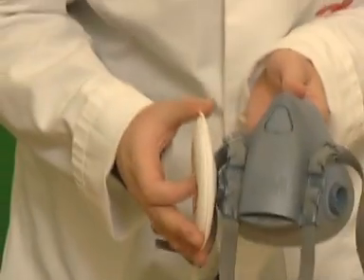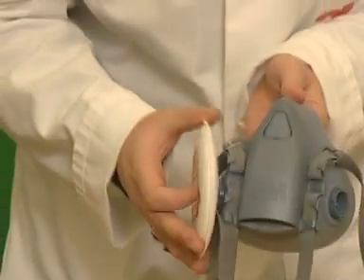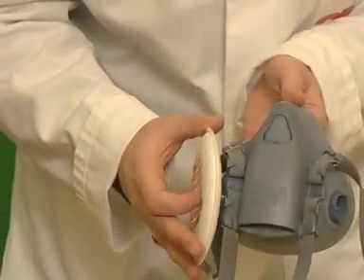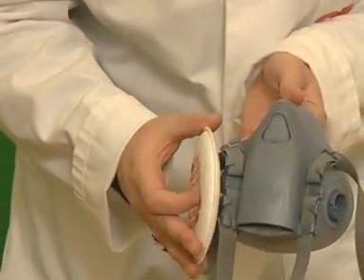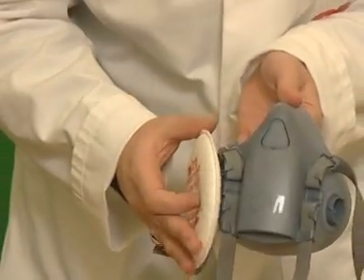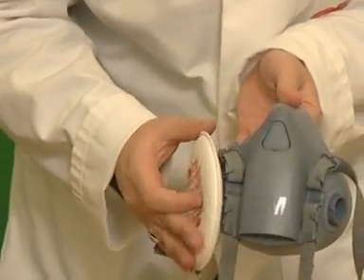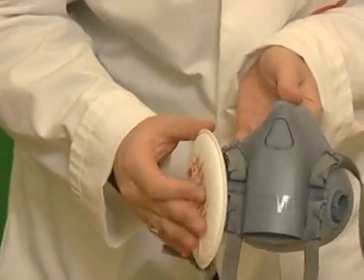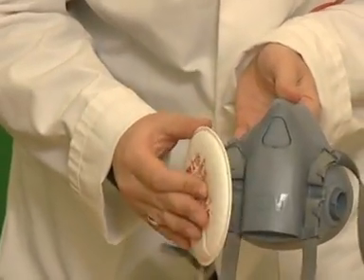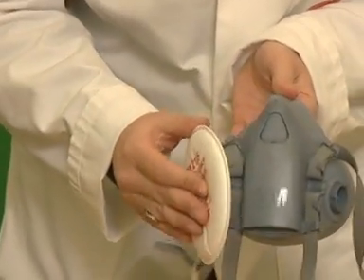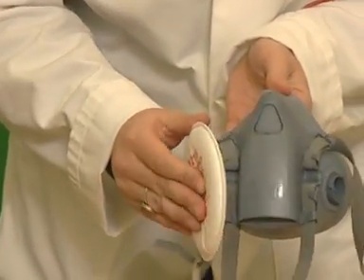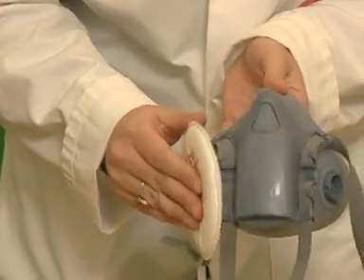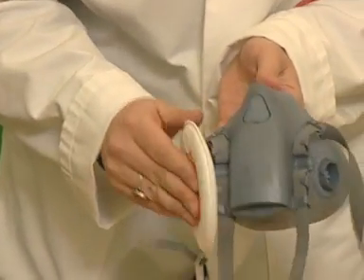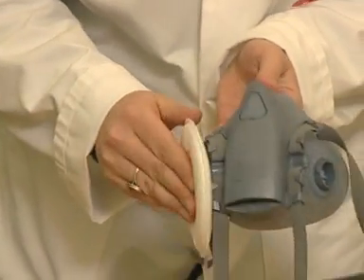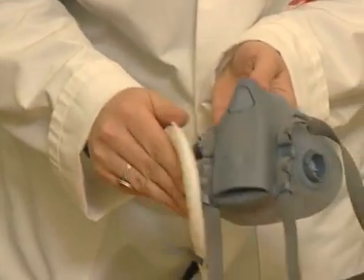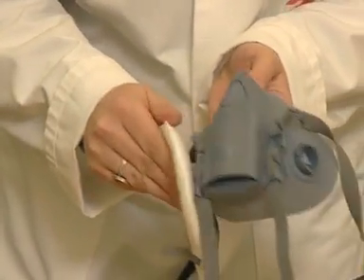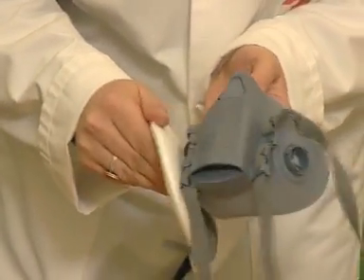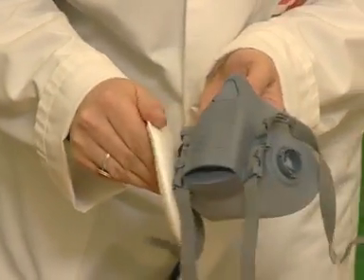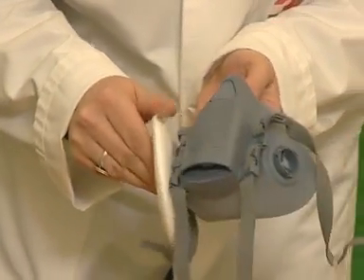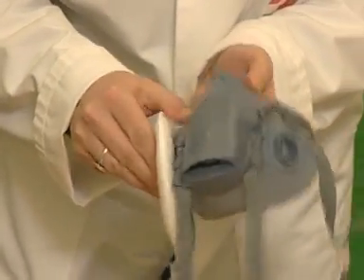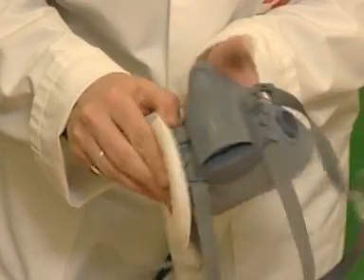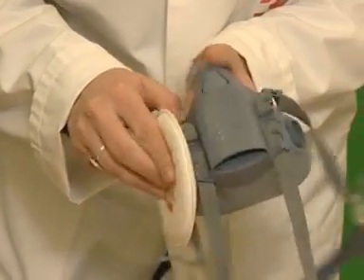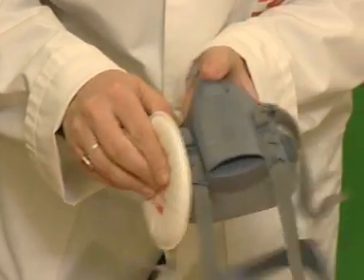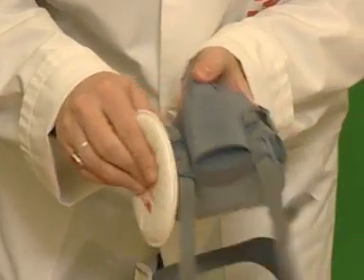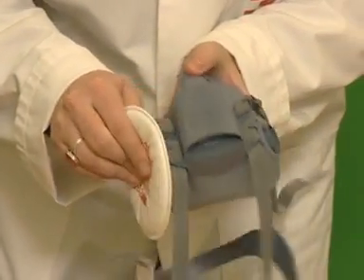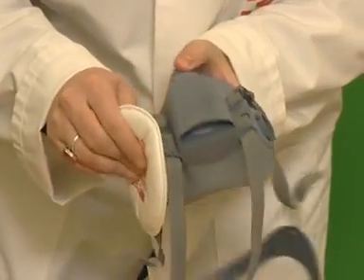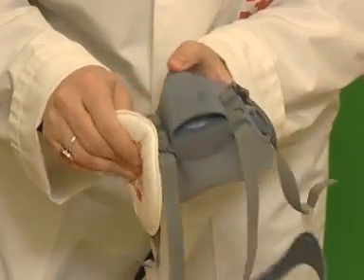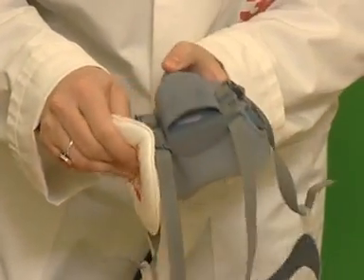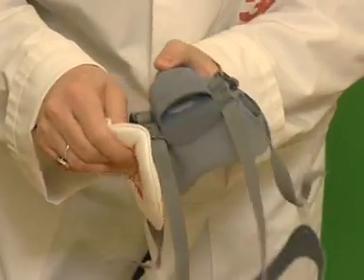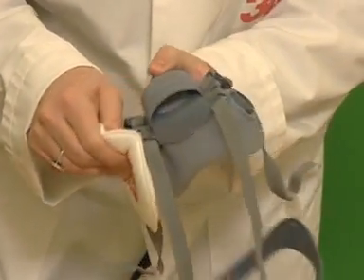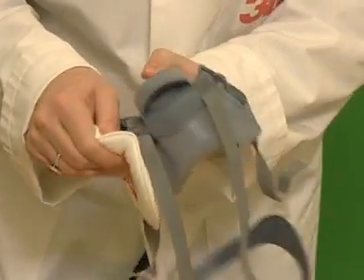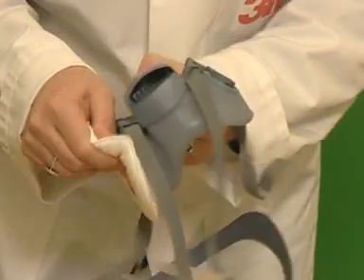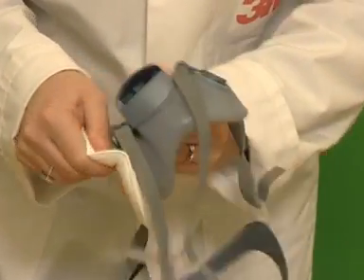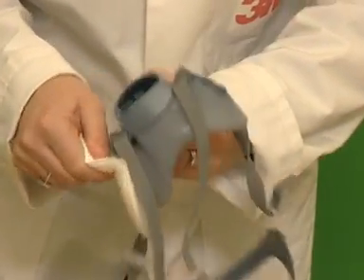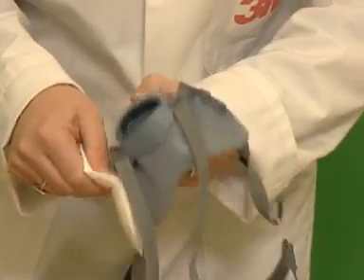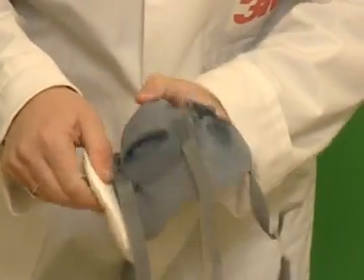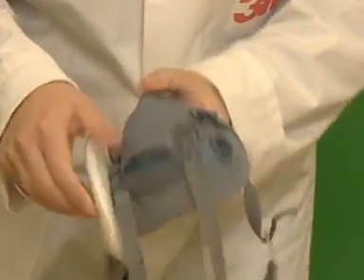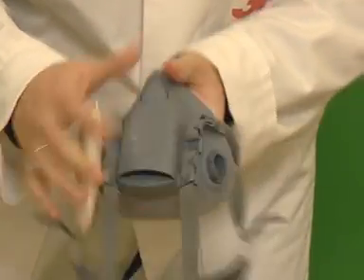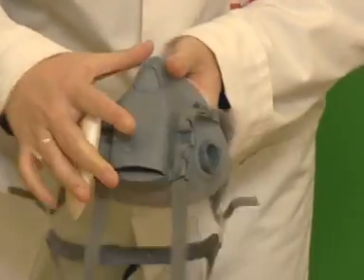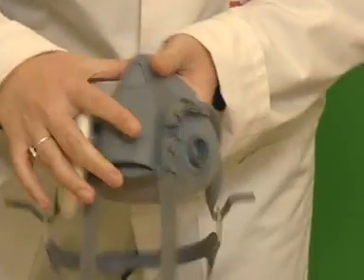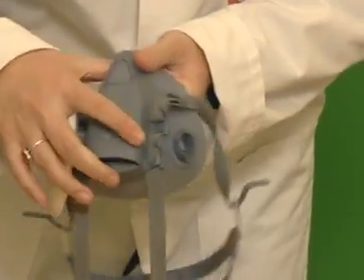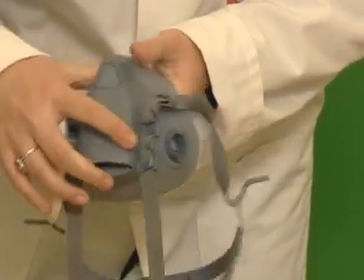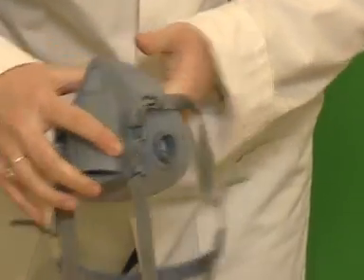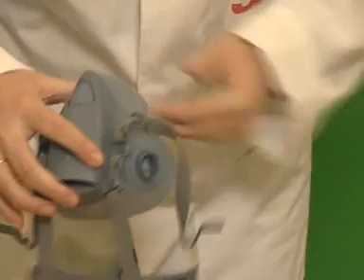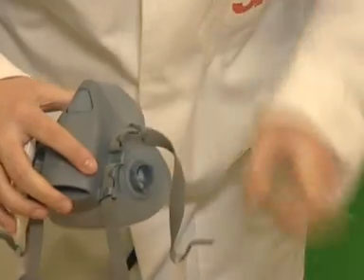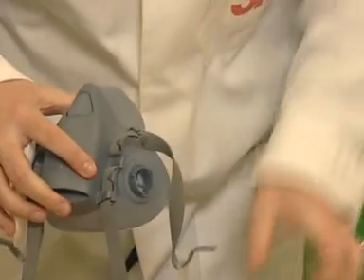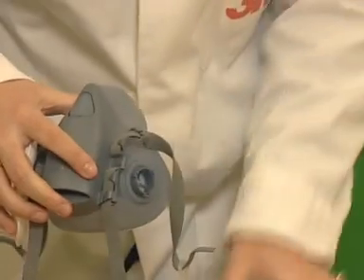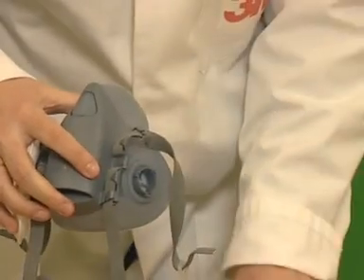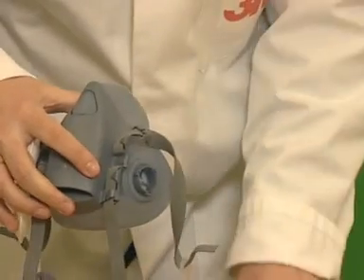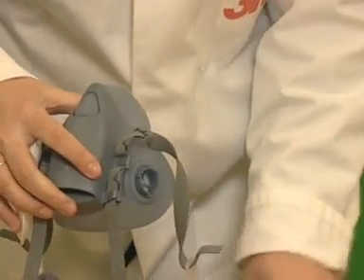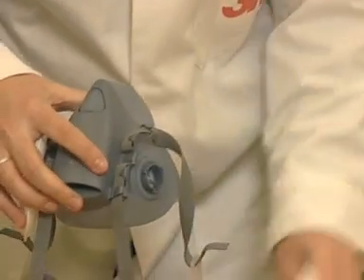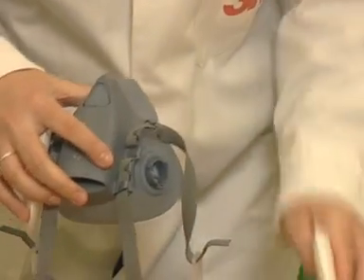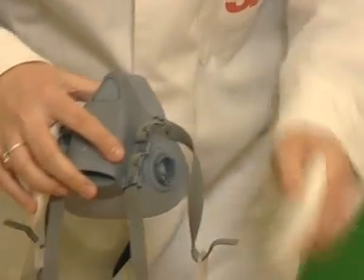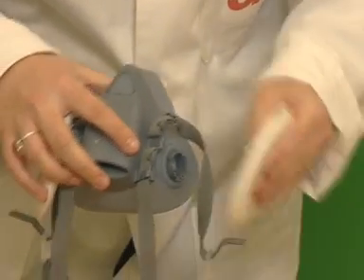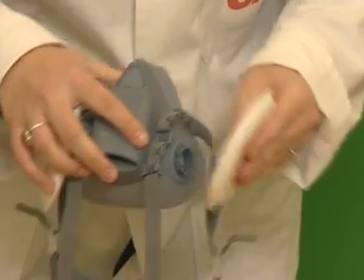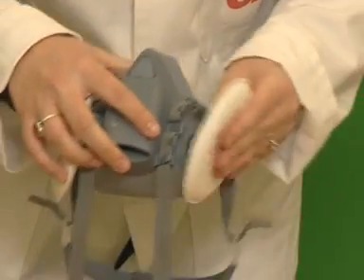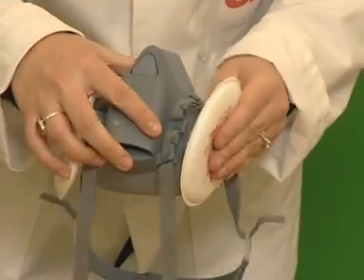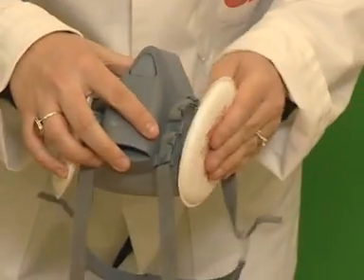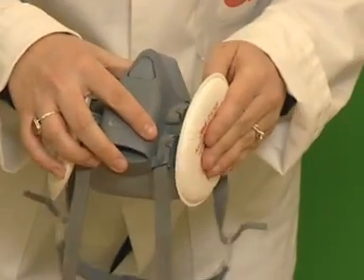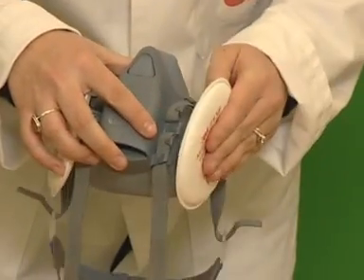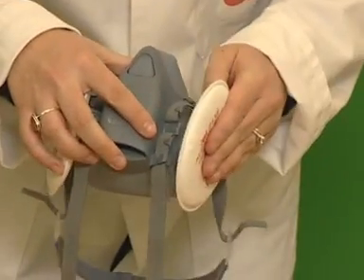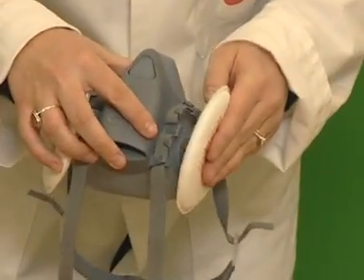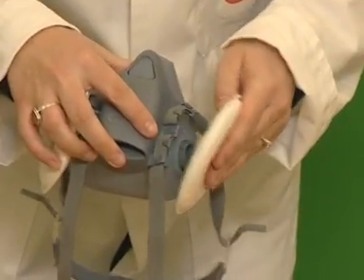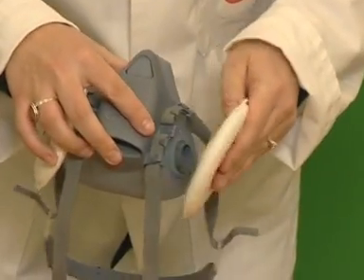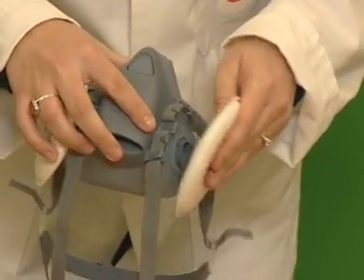Fit the filters onto the mask using a quarter turn clockwise. You should feel the filters lock into place.